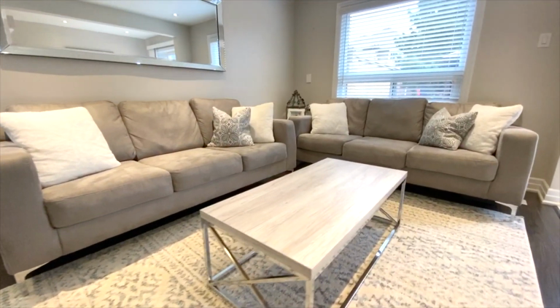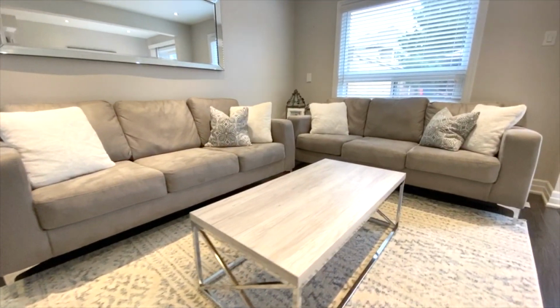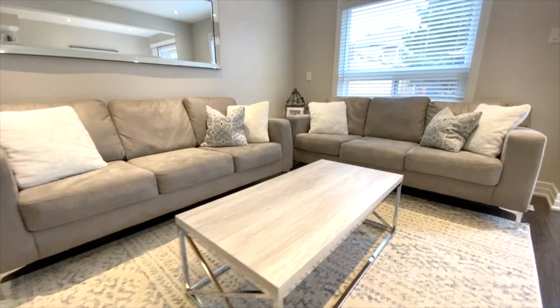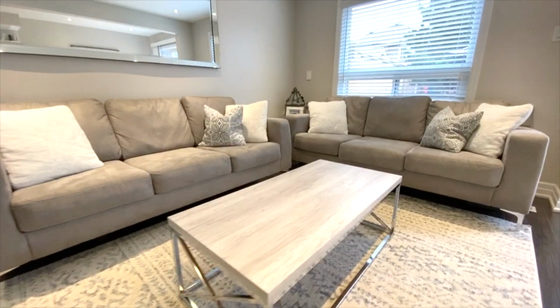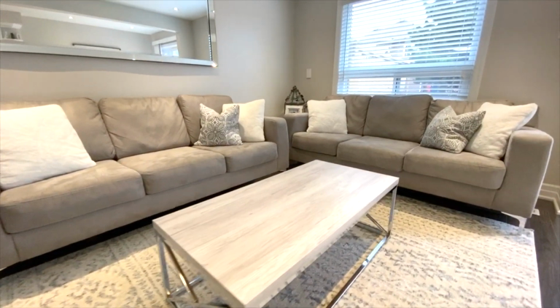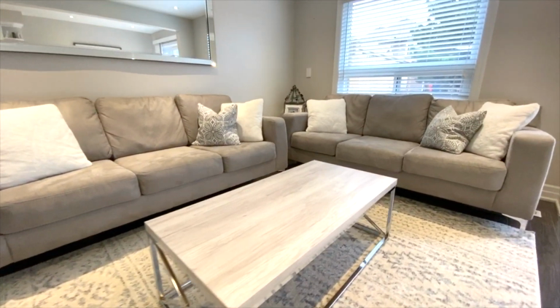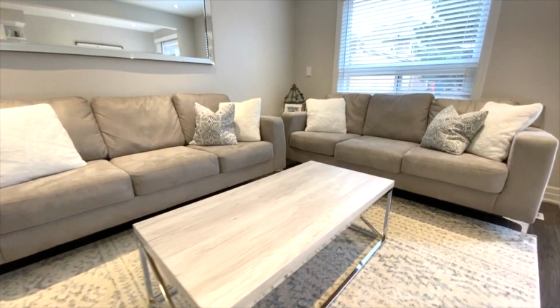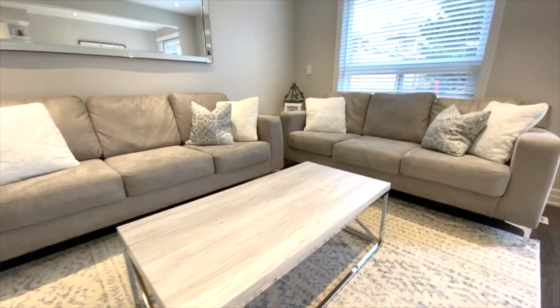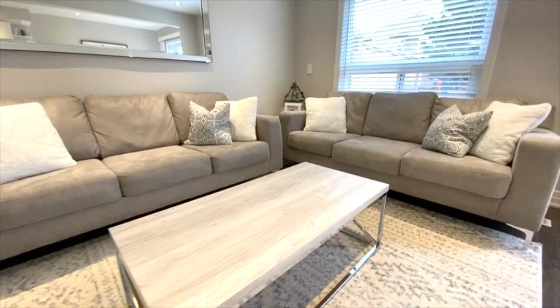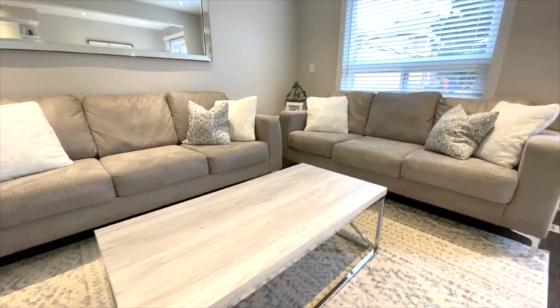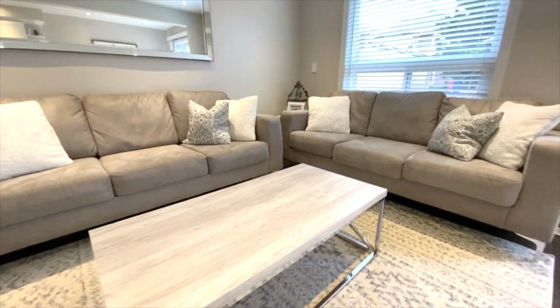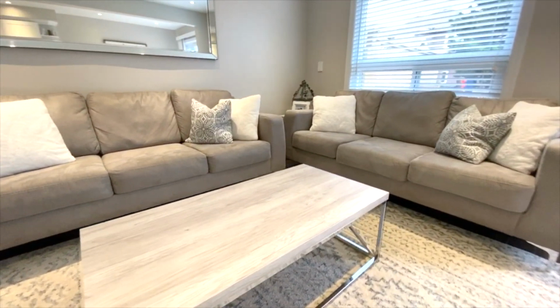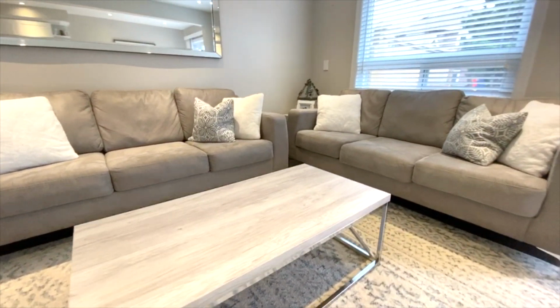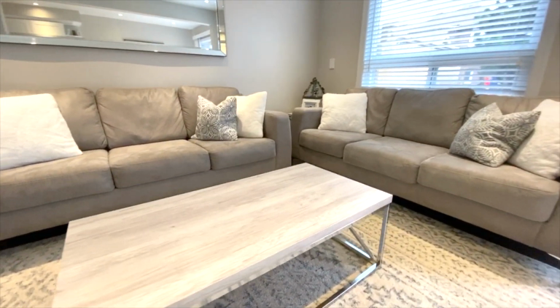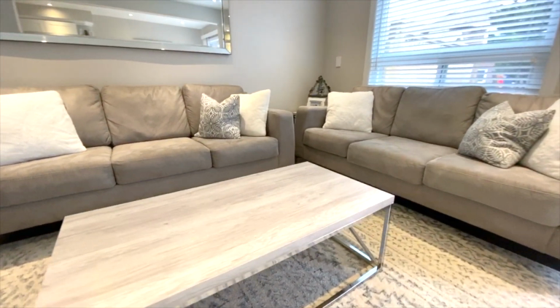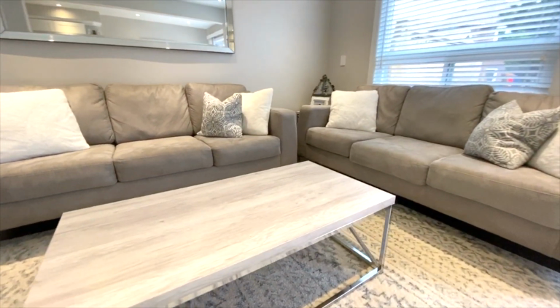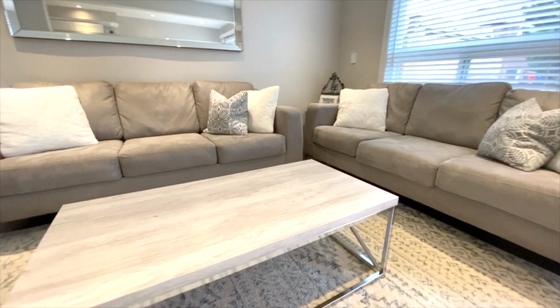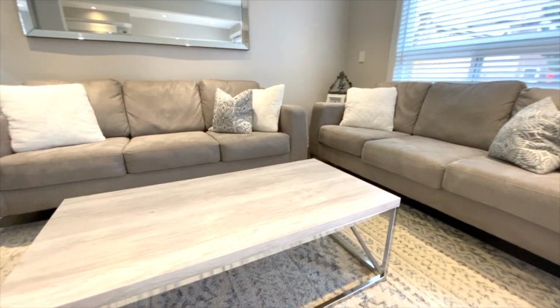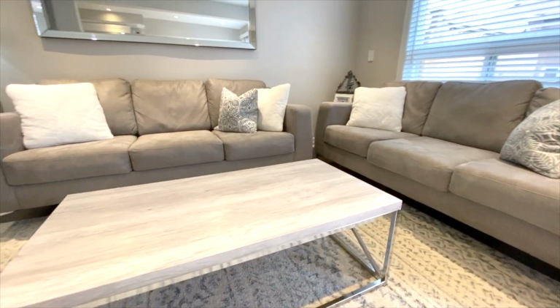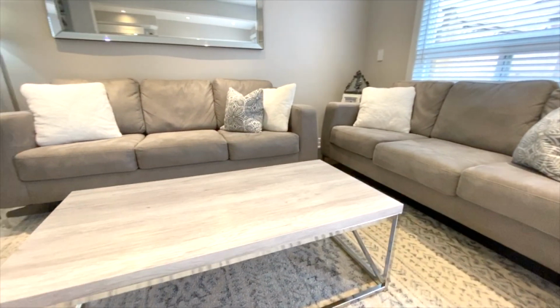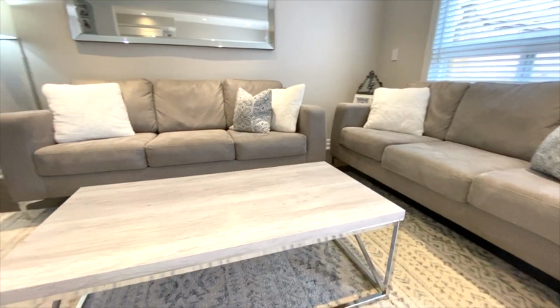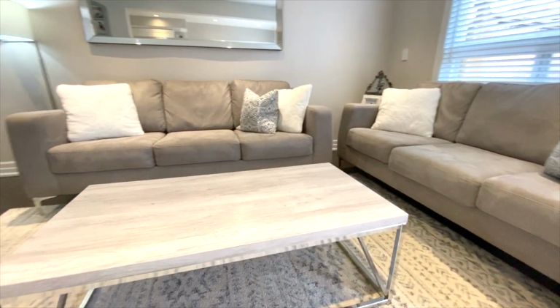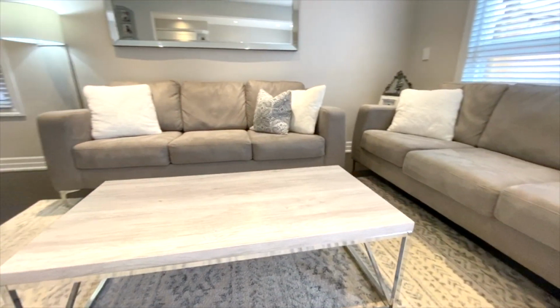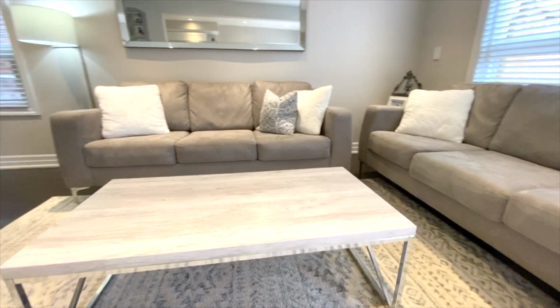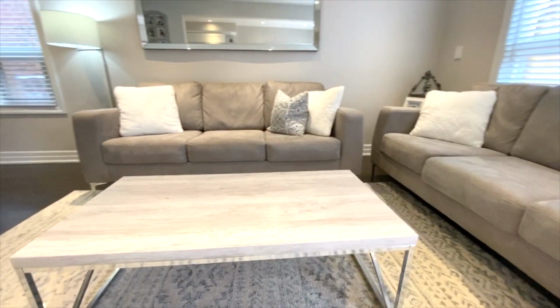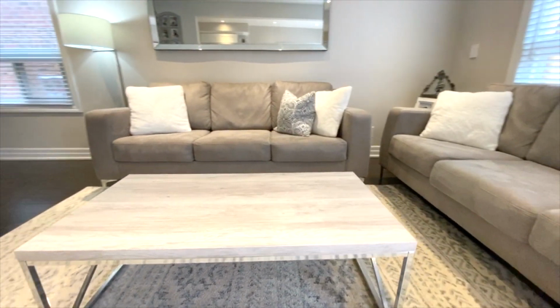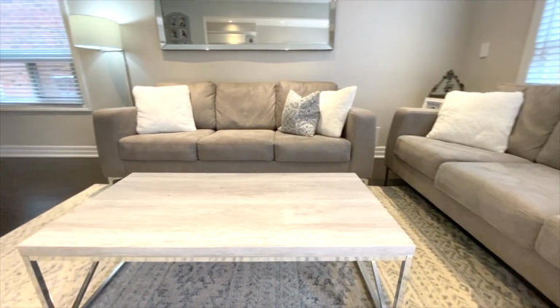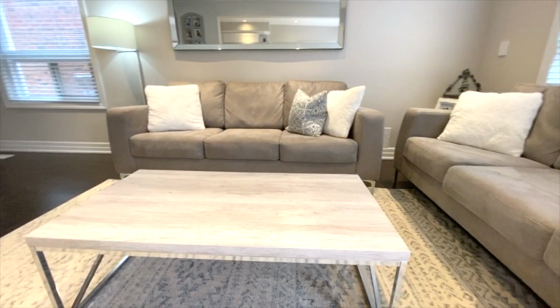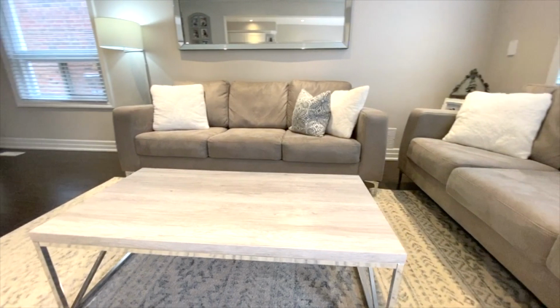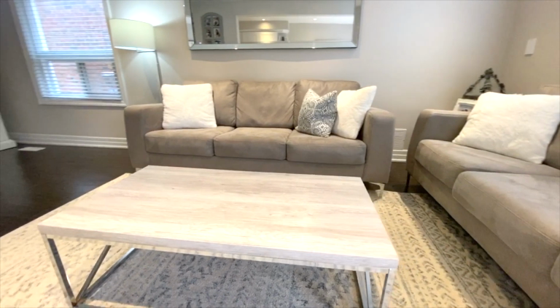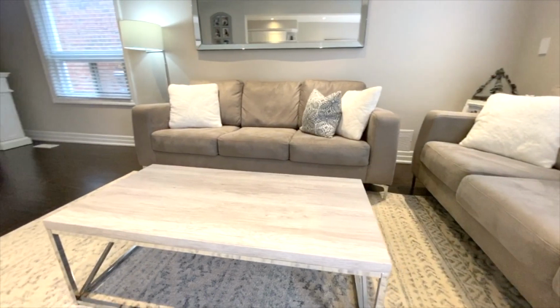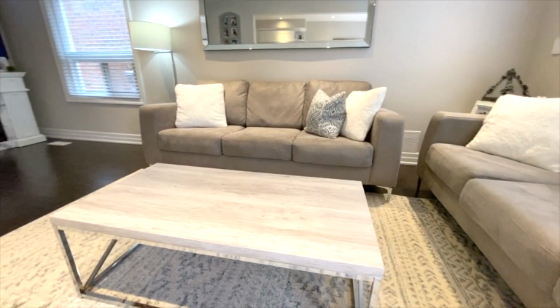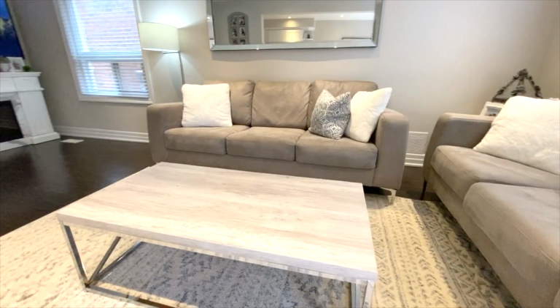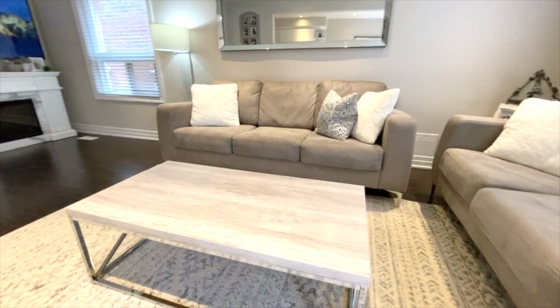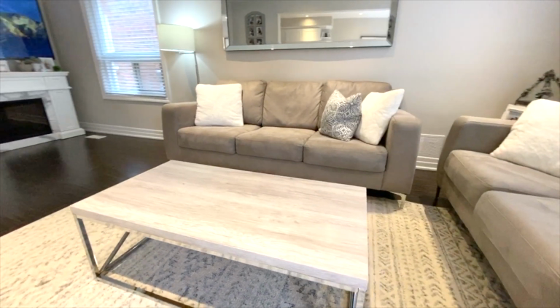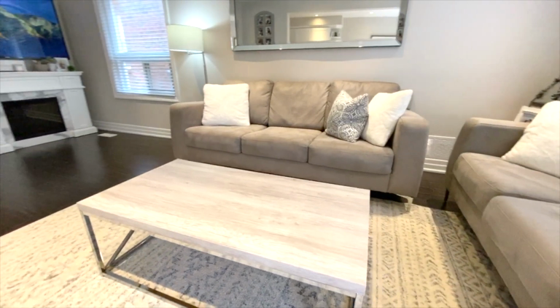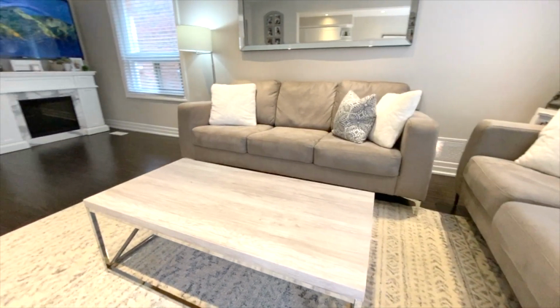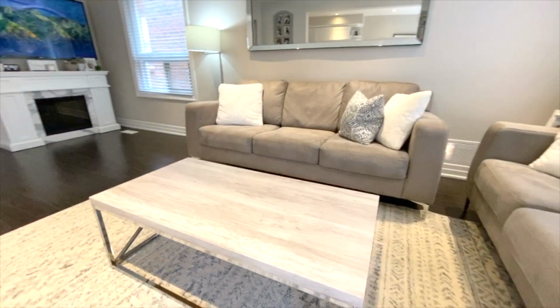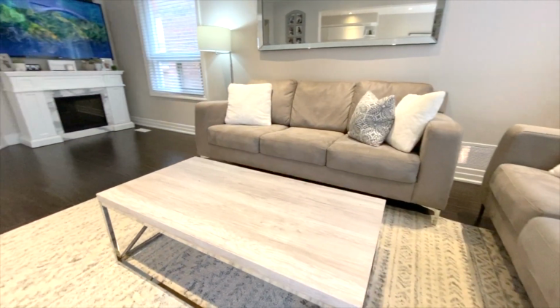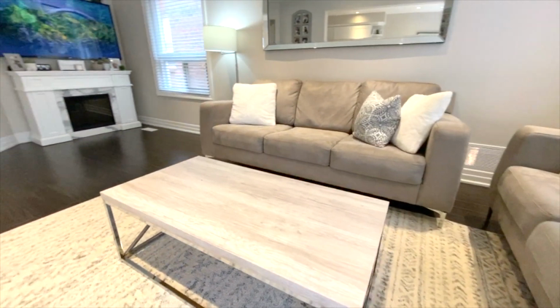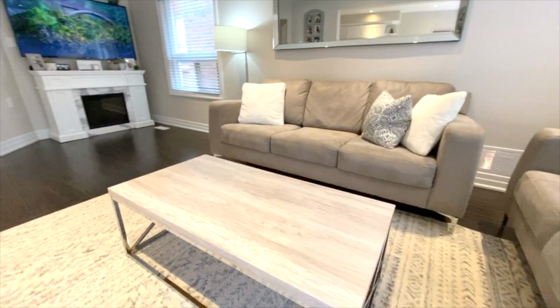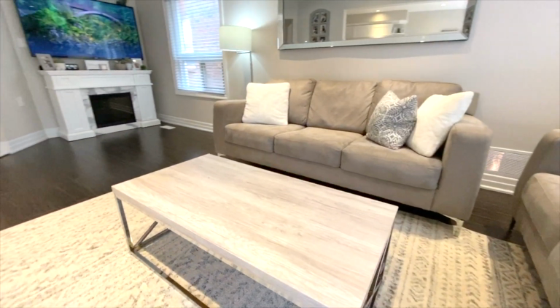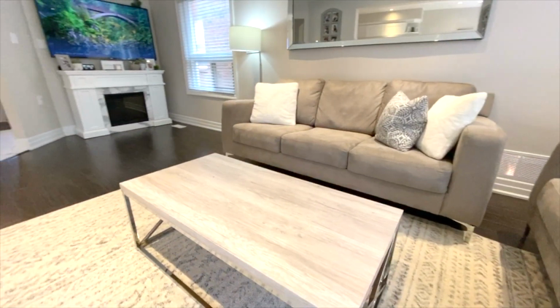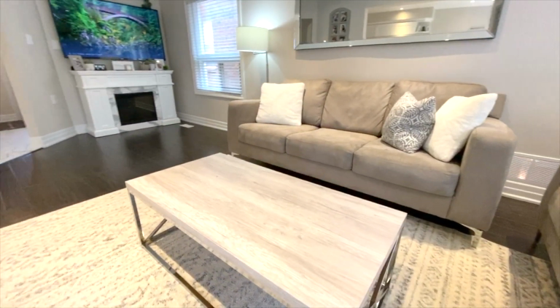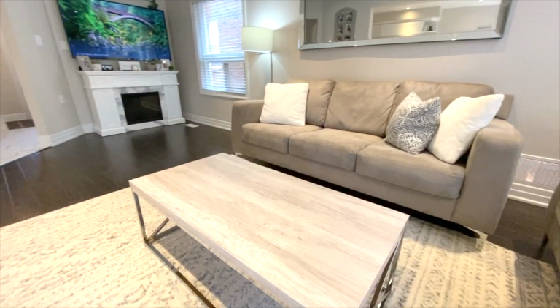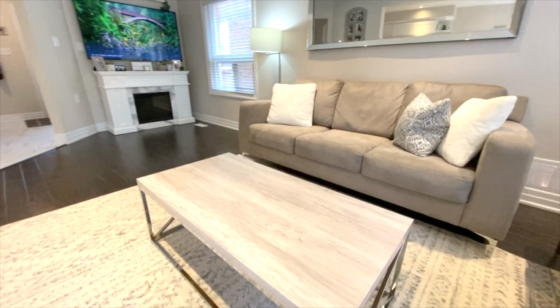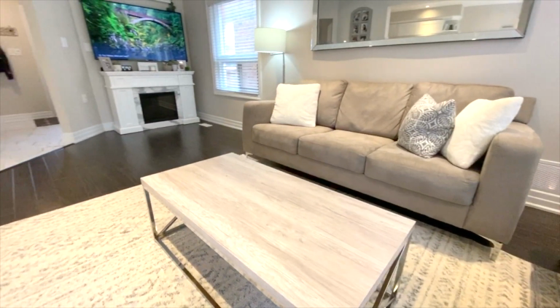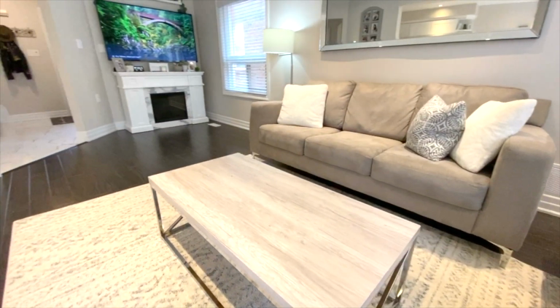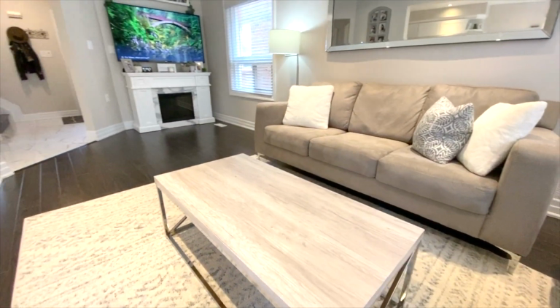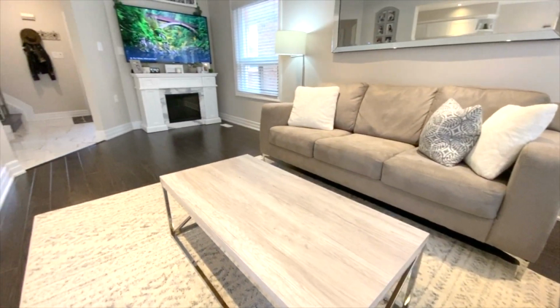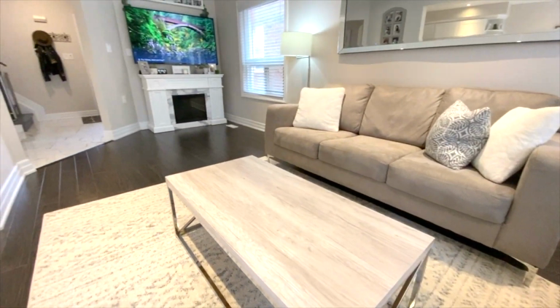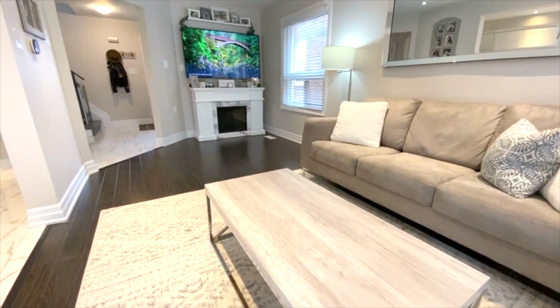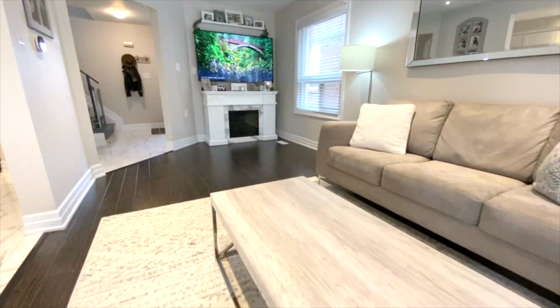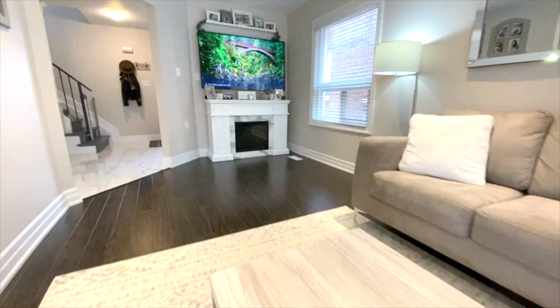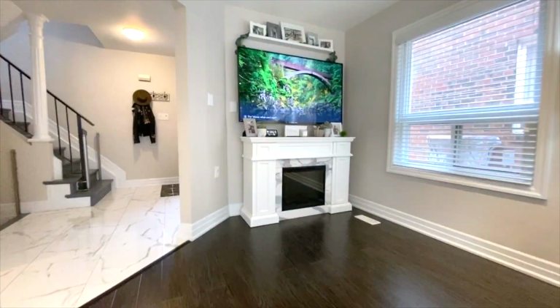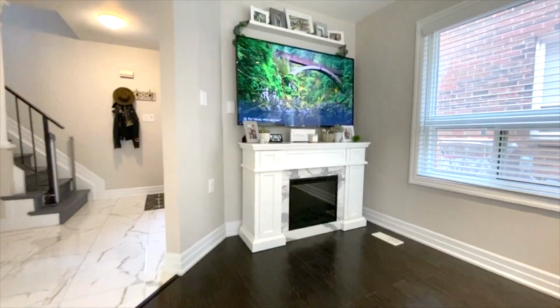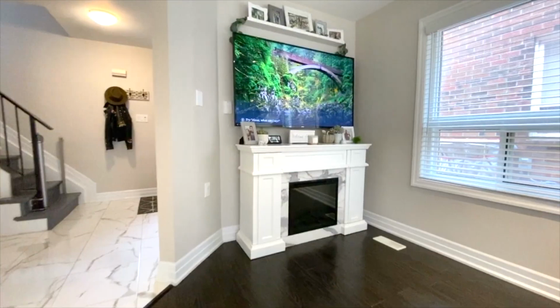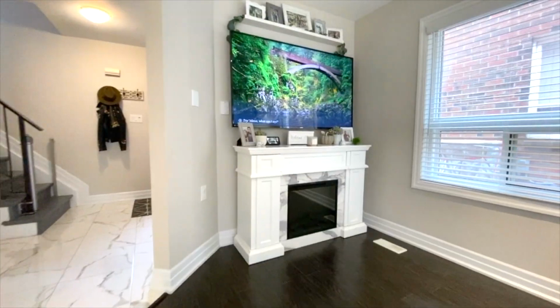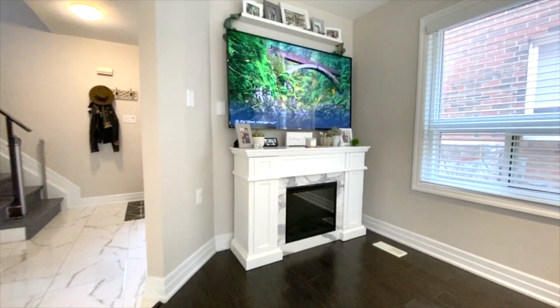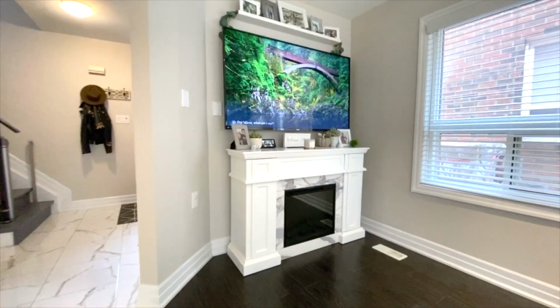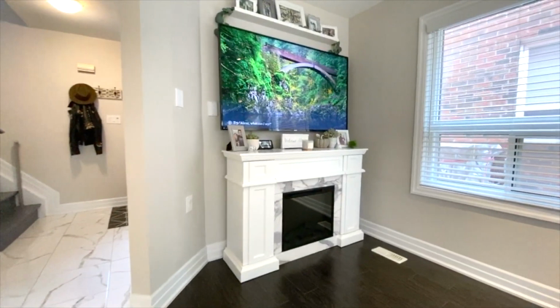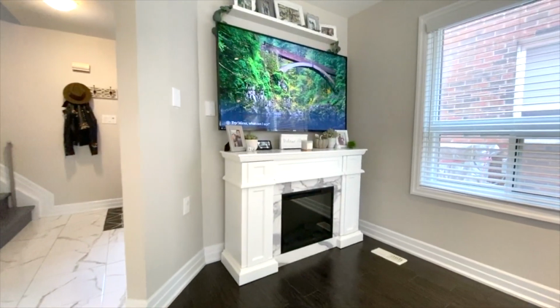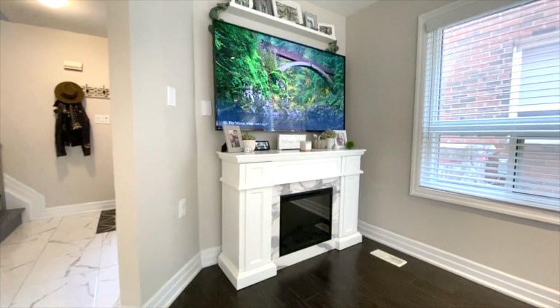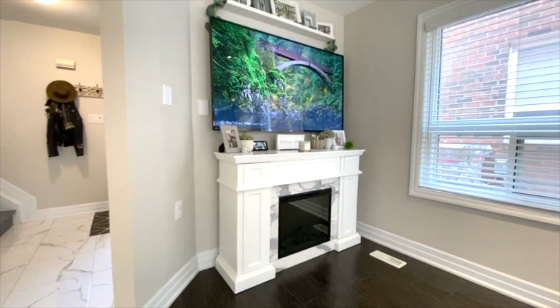Back inside, the living room features pot lights and dark espresso flooring. It's perfect for entertaining or relaxing in front of the TV.